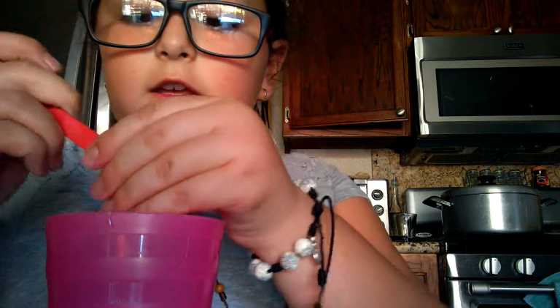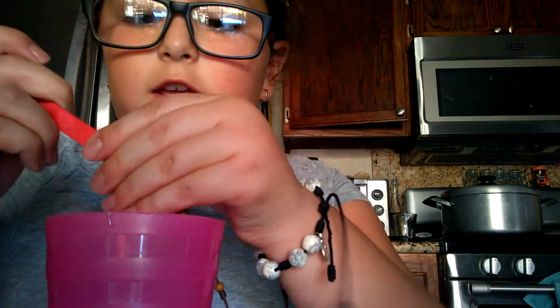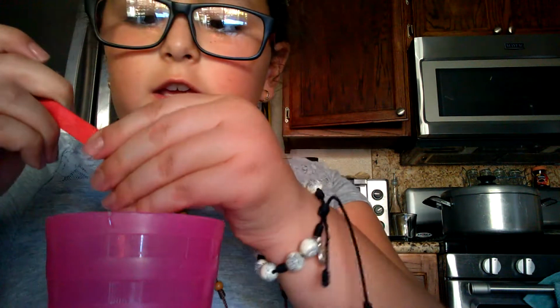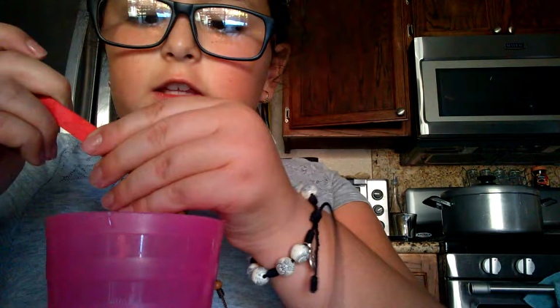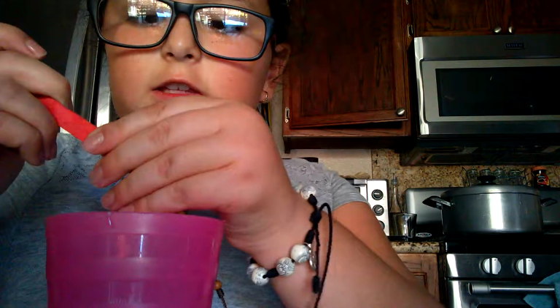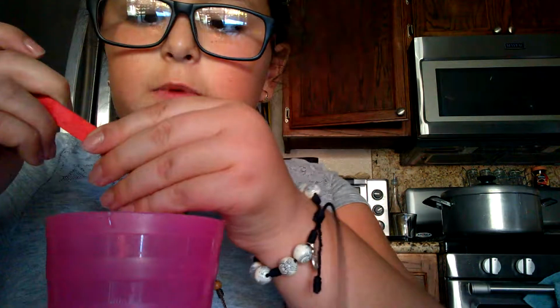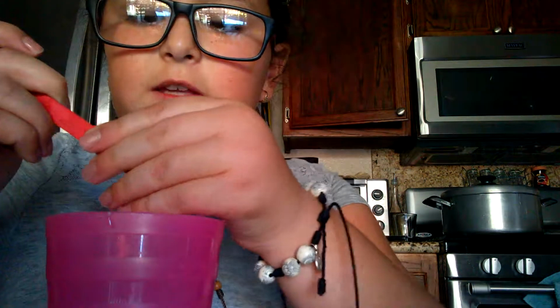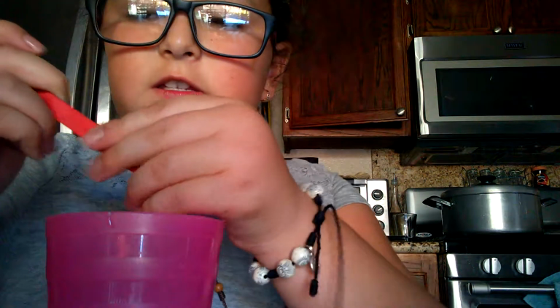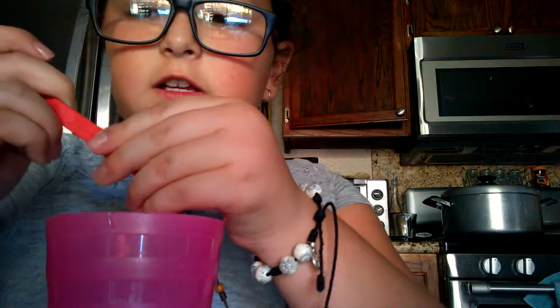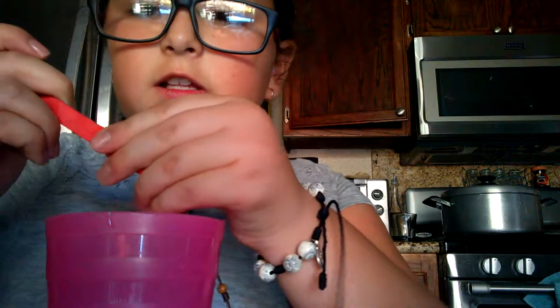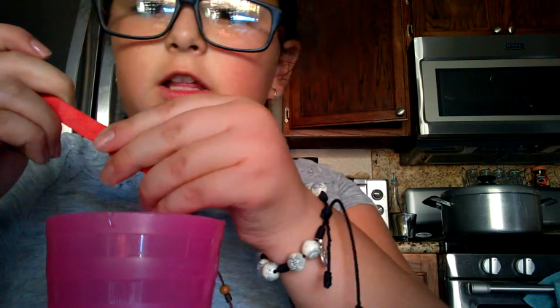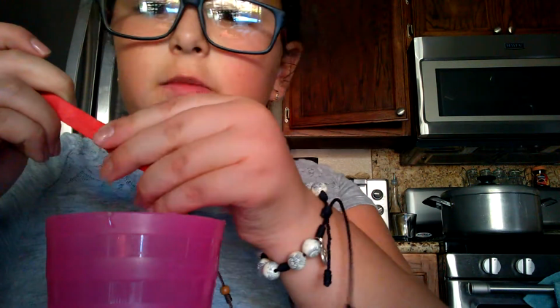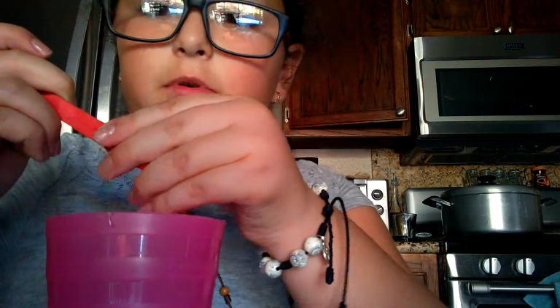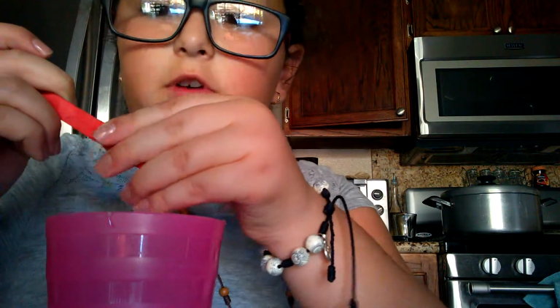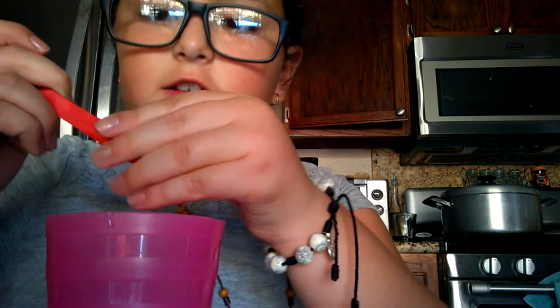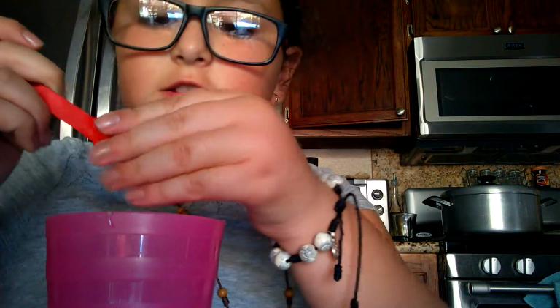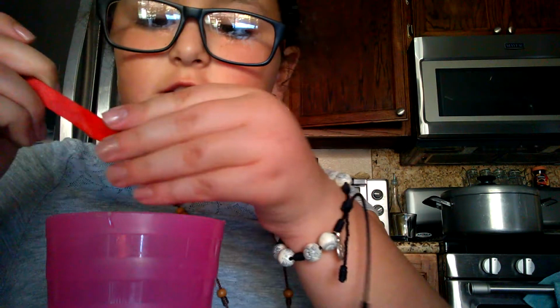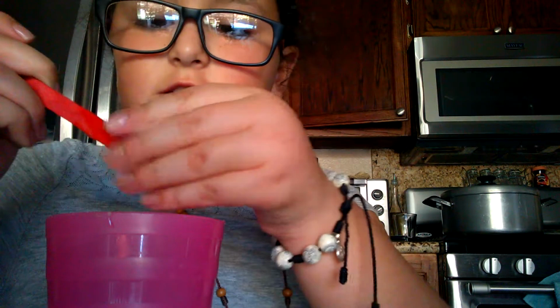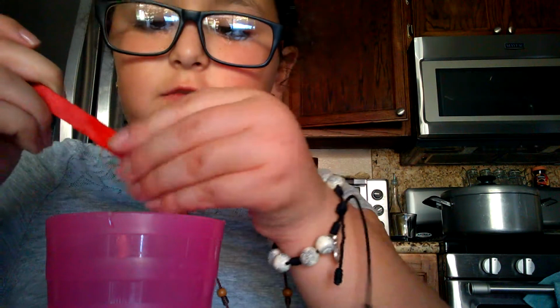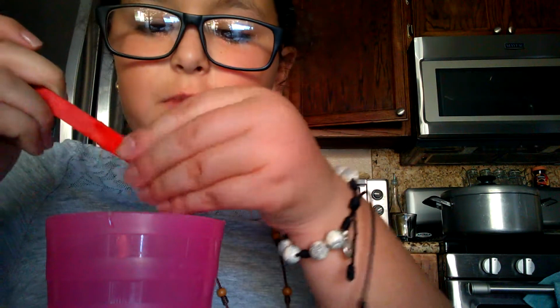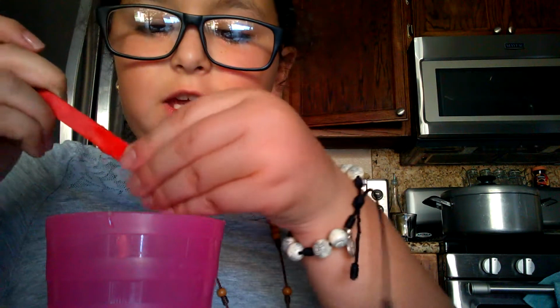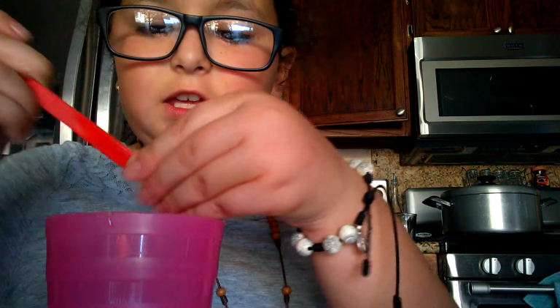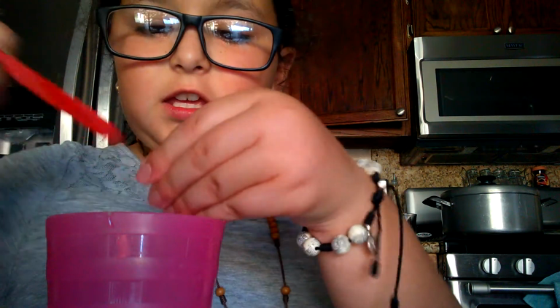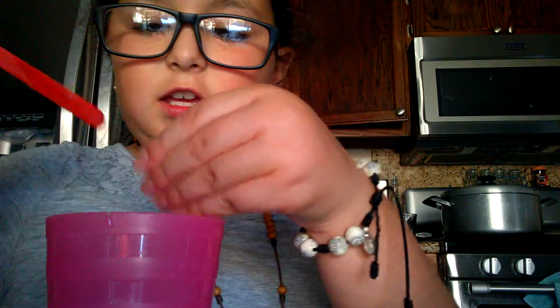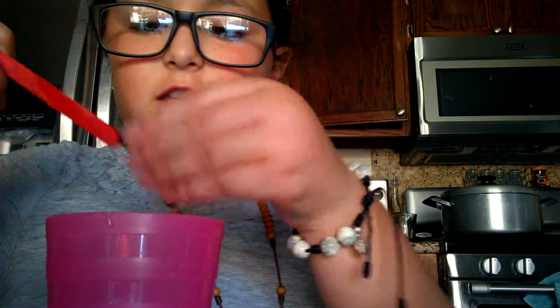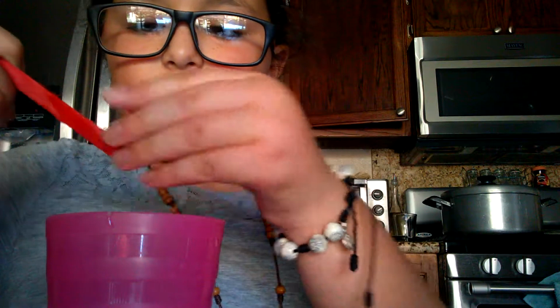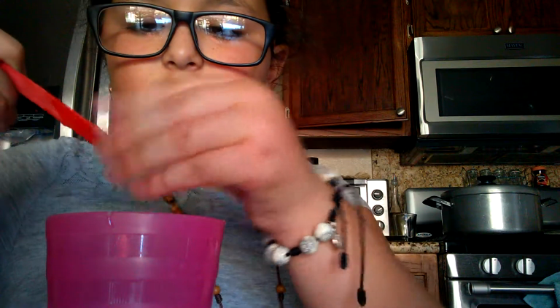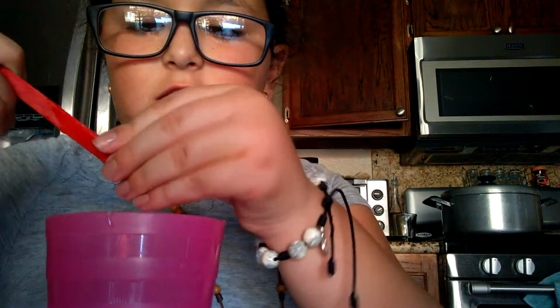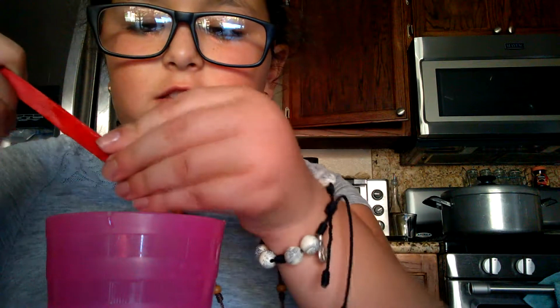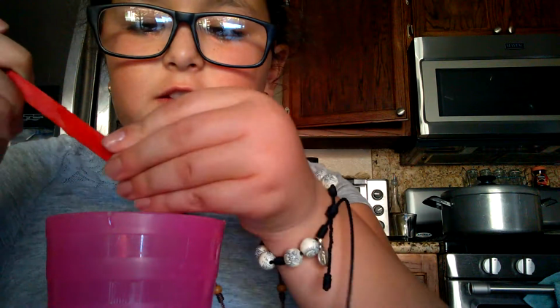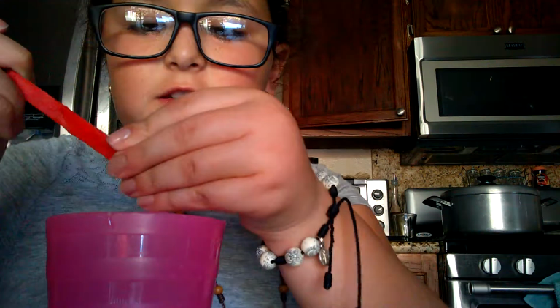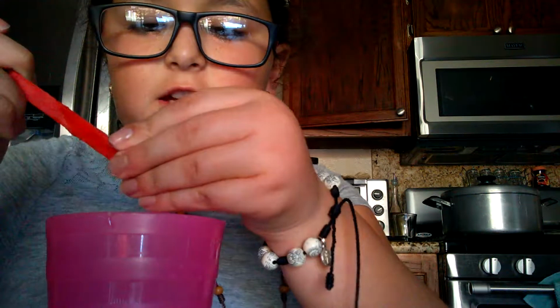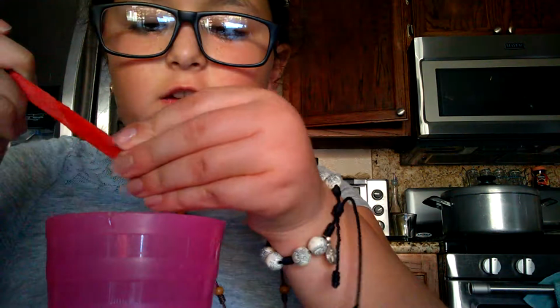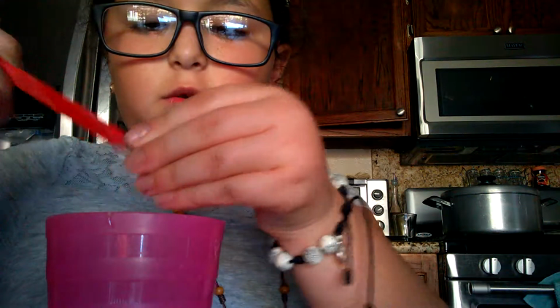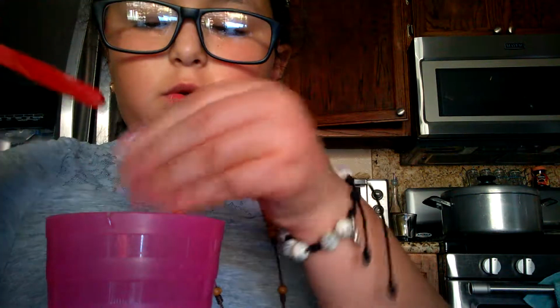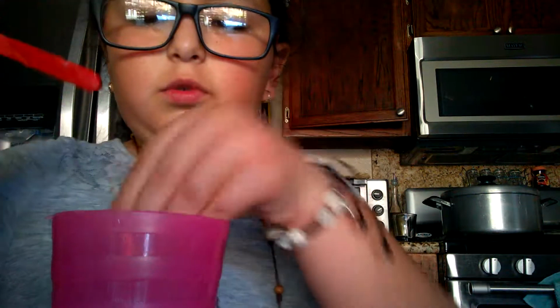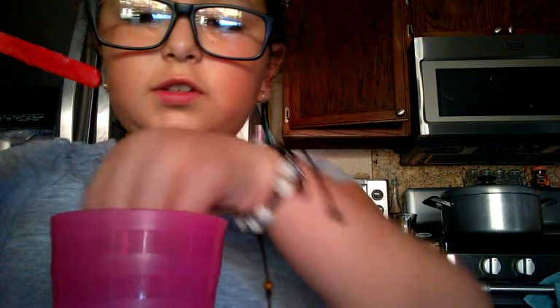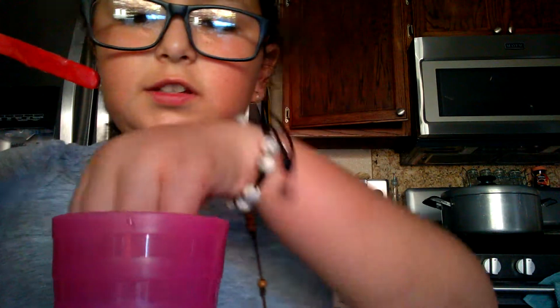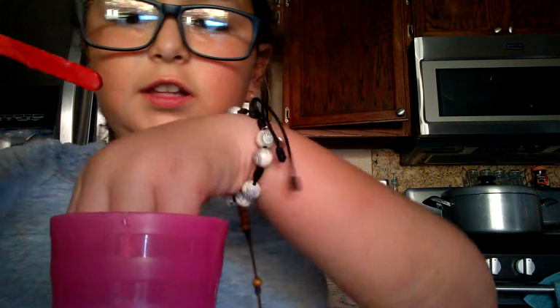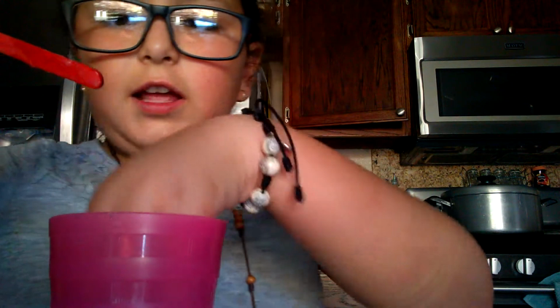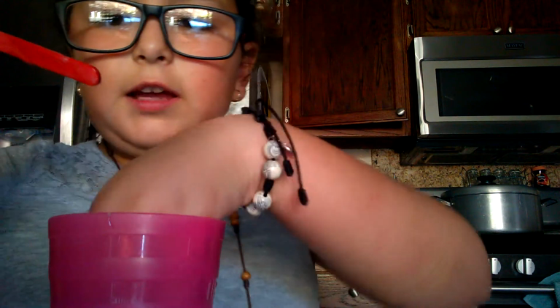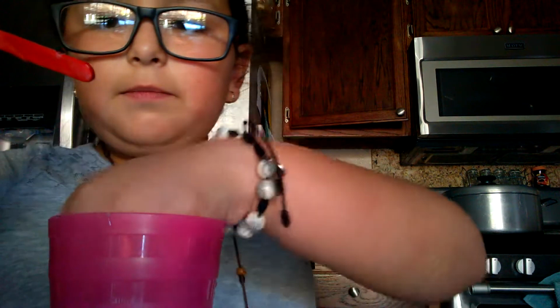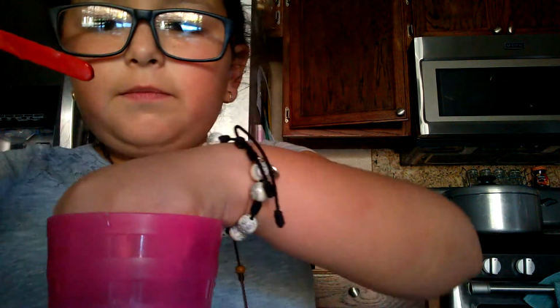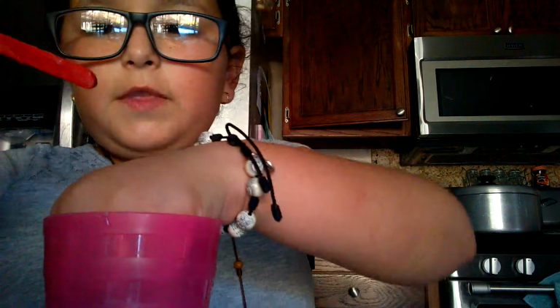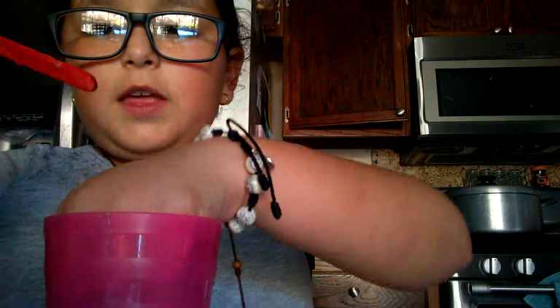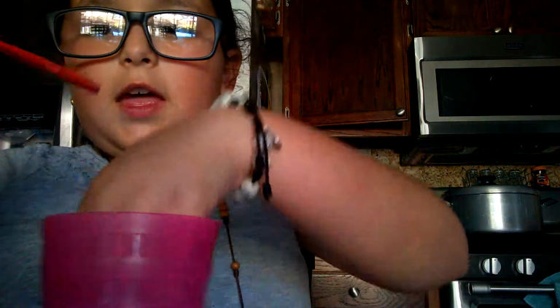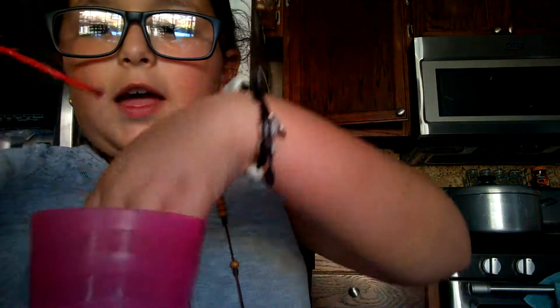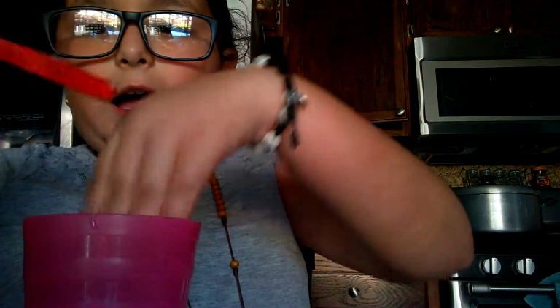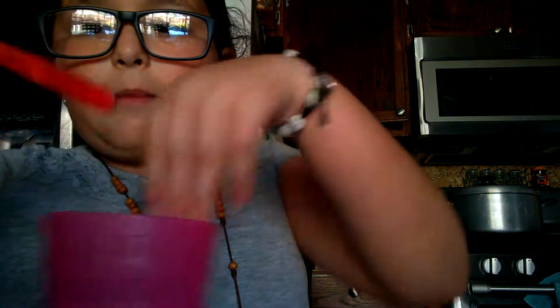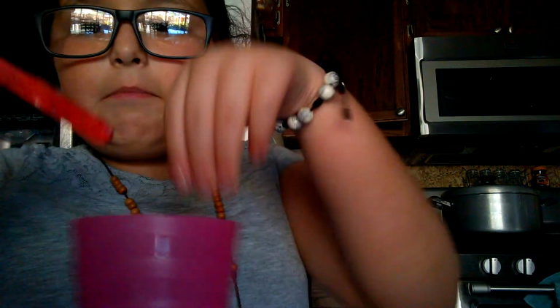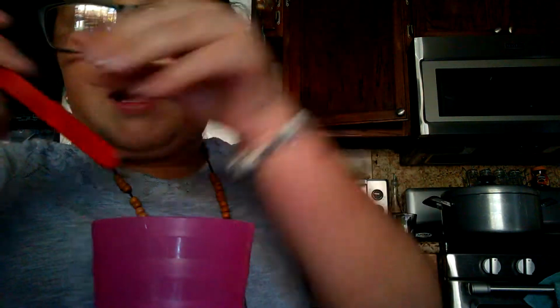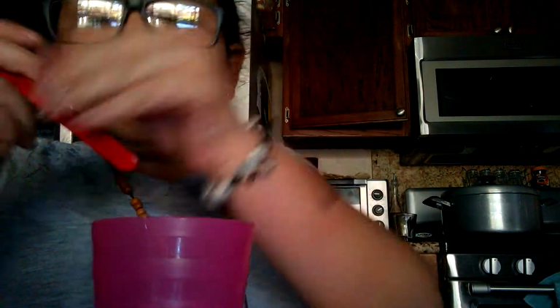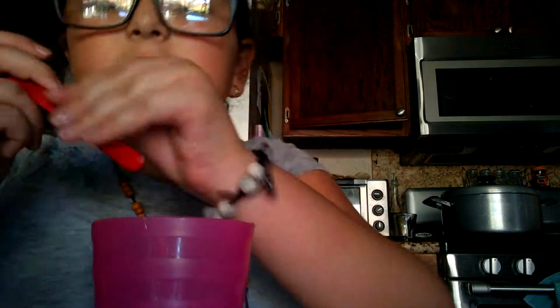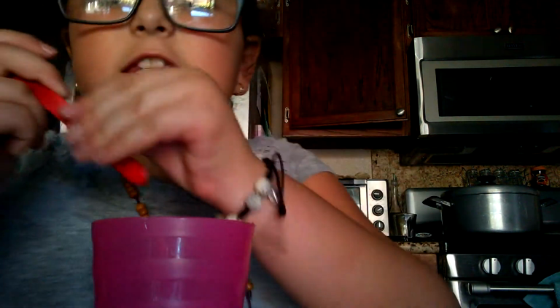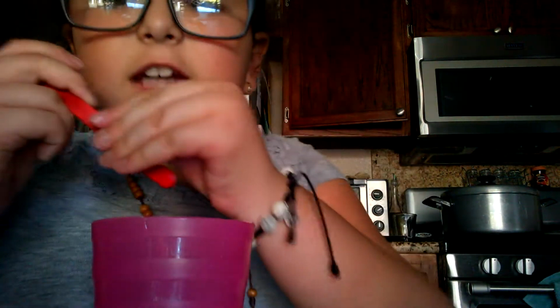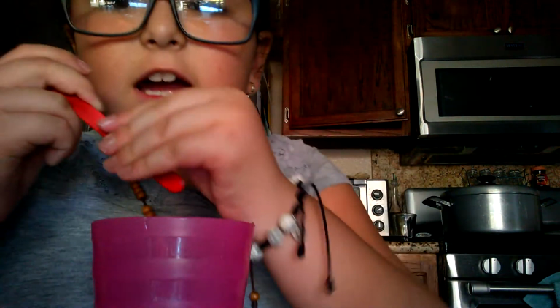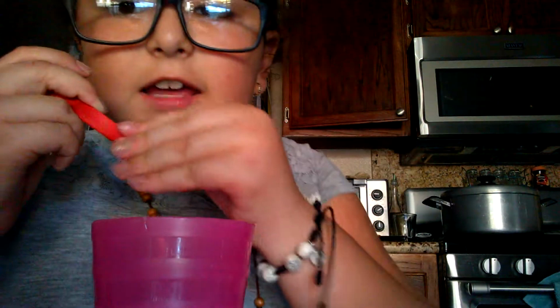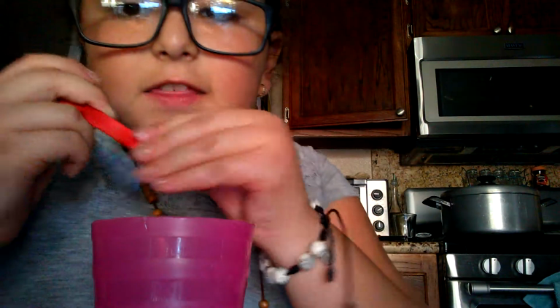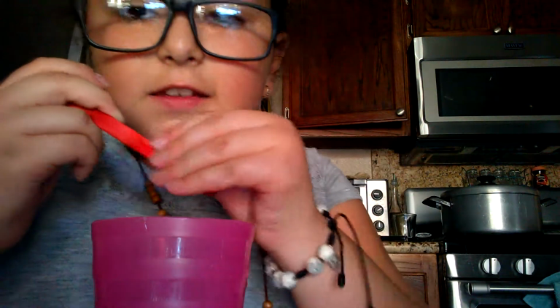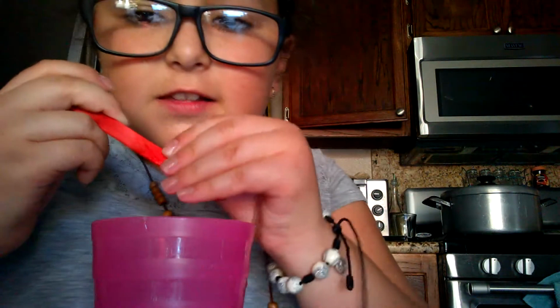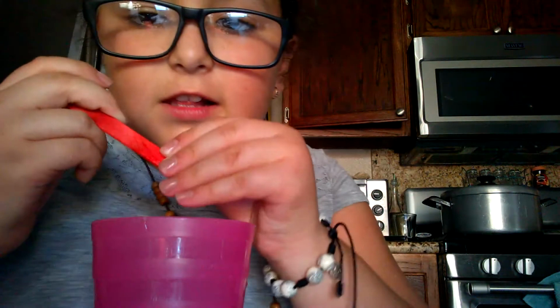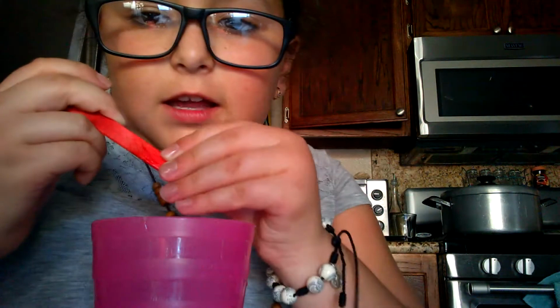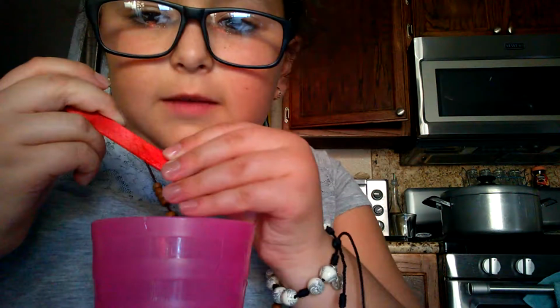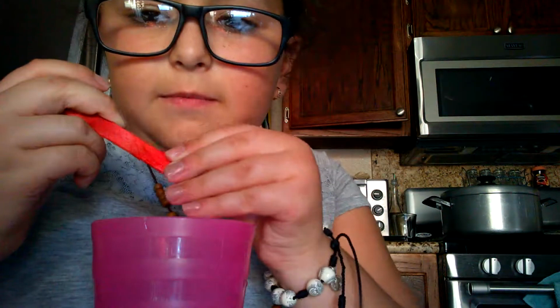It's basically the process of making this kind of cool slime. I might dye the slime.